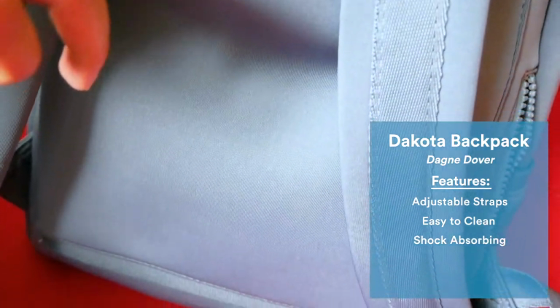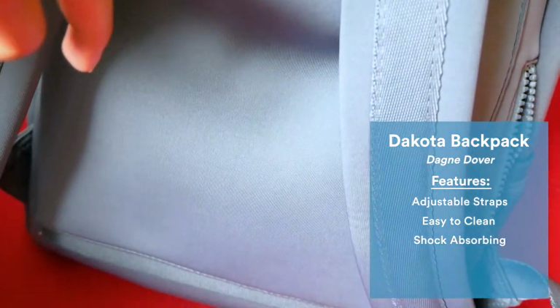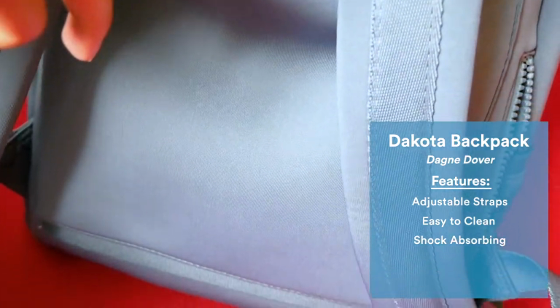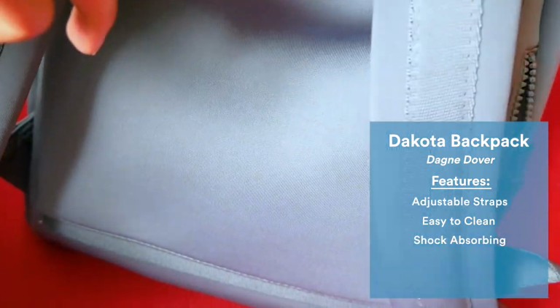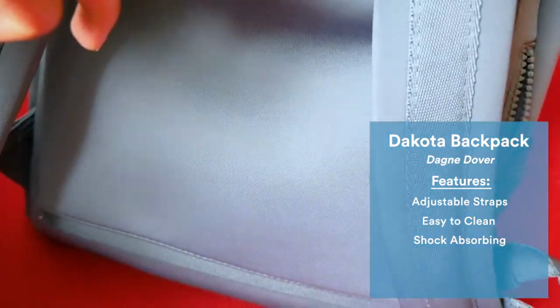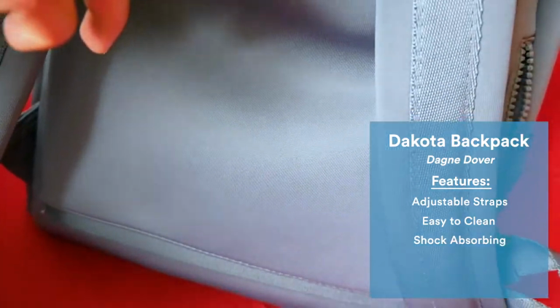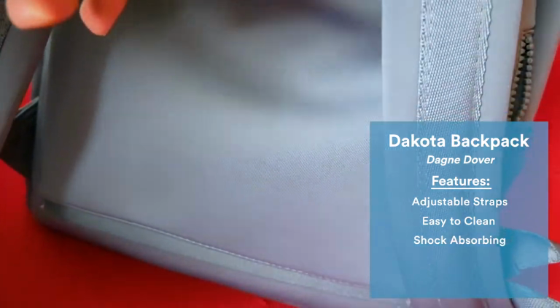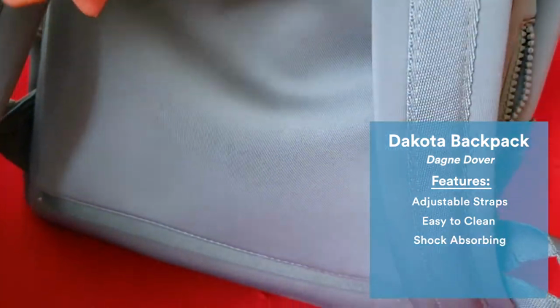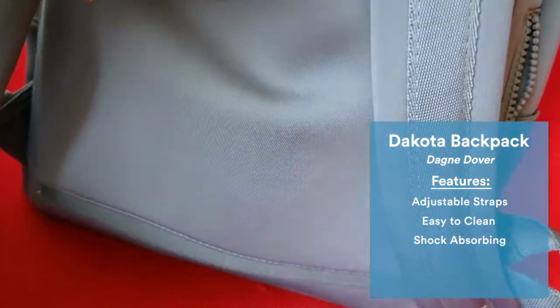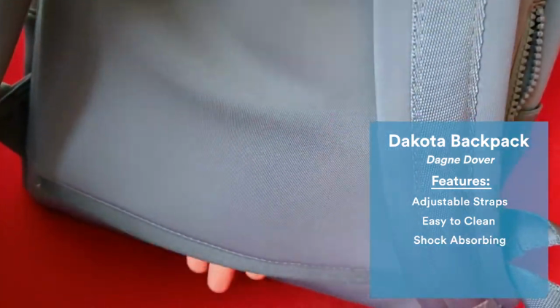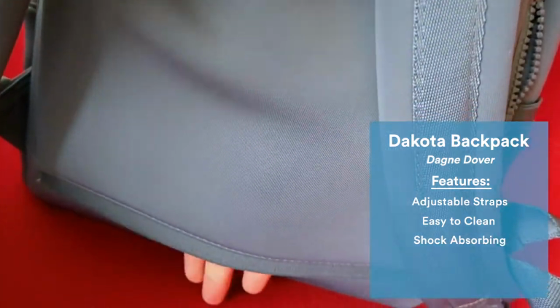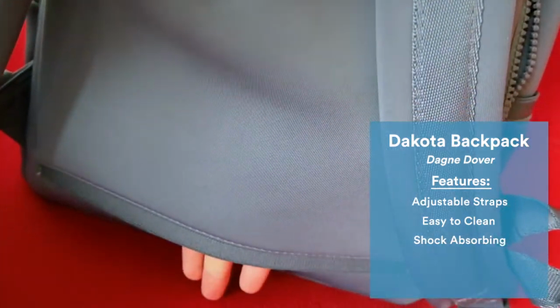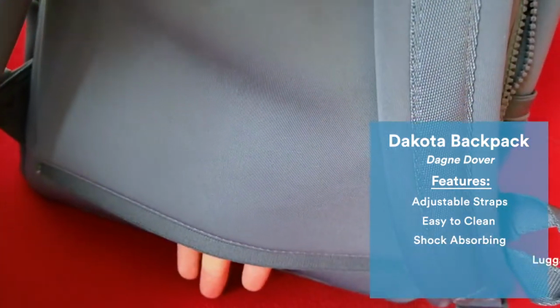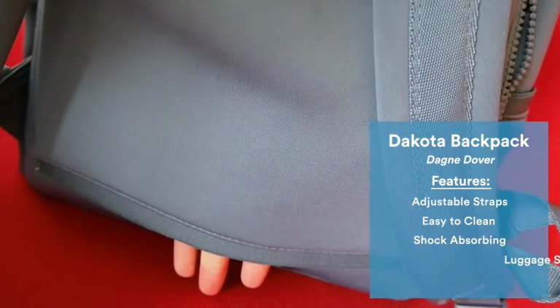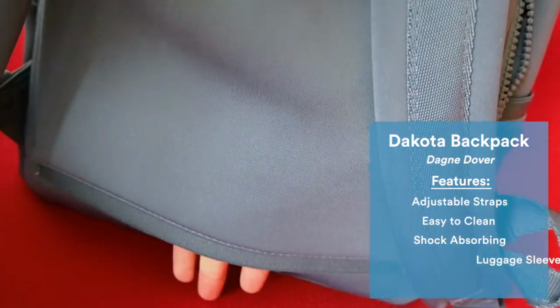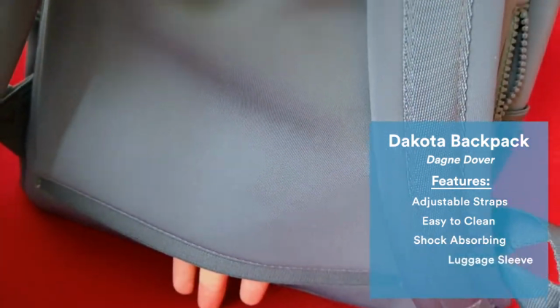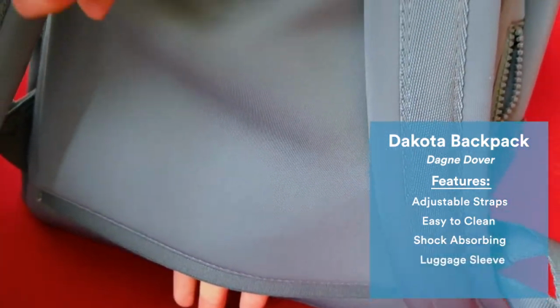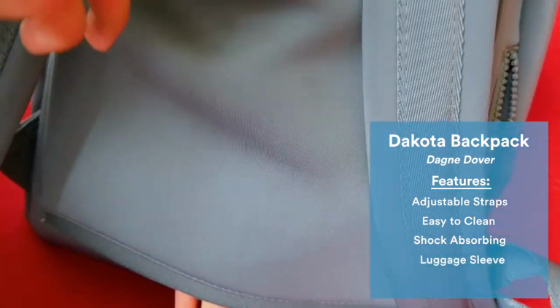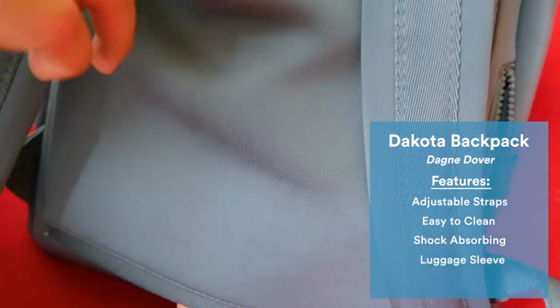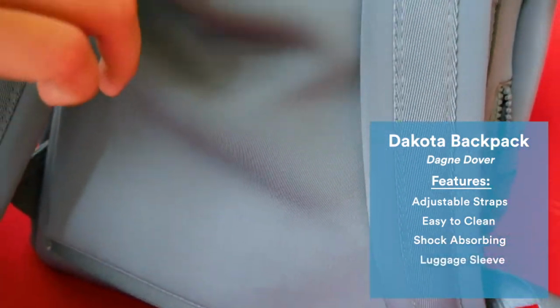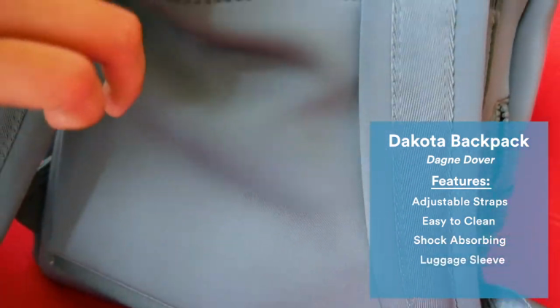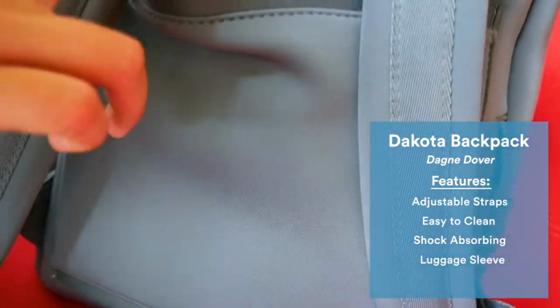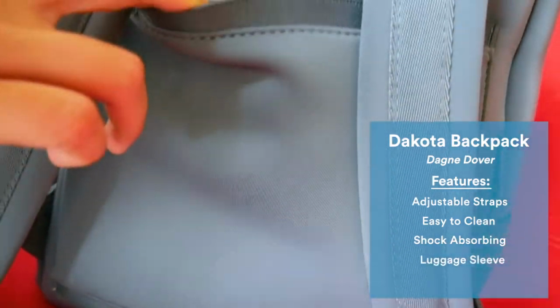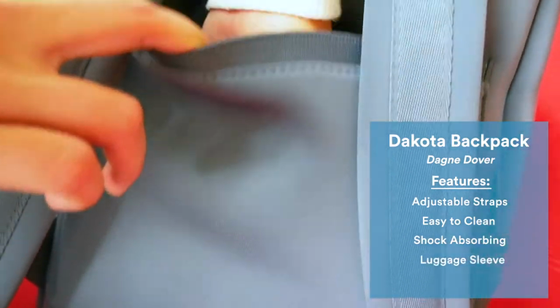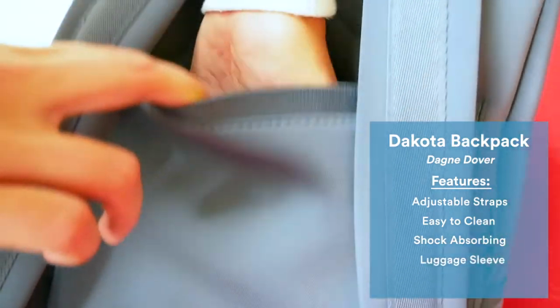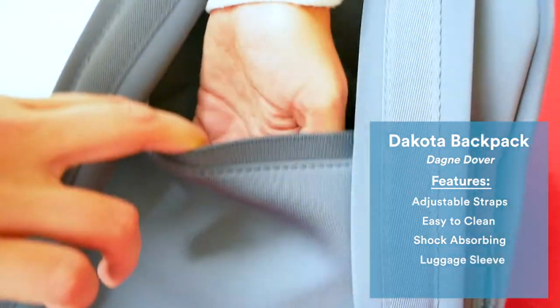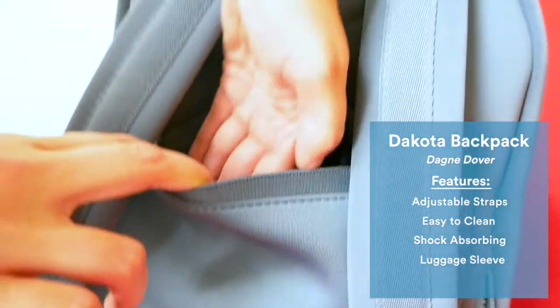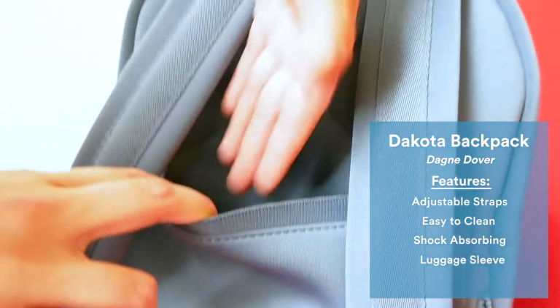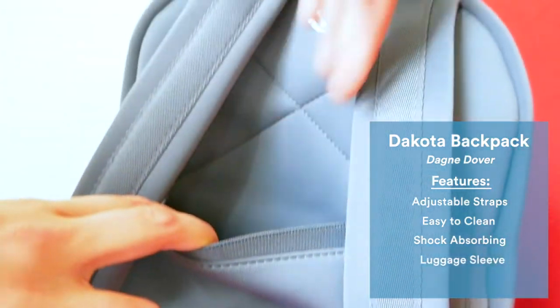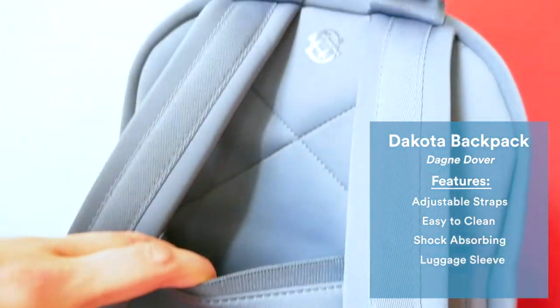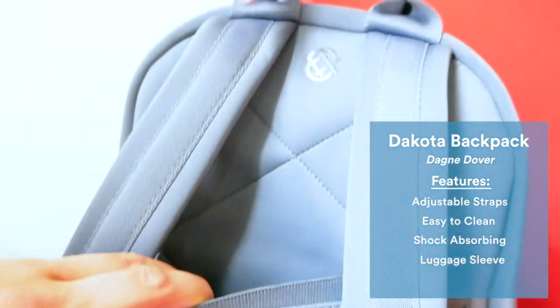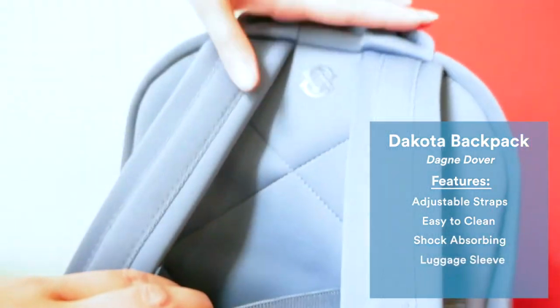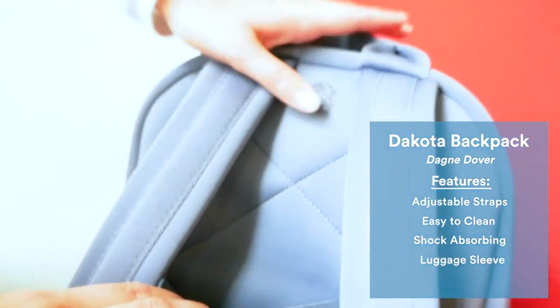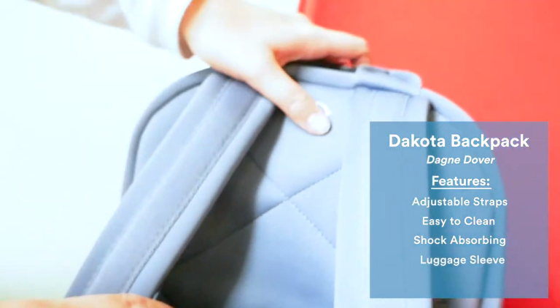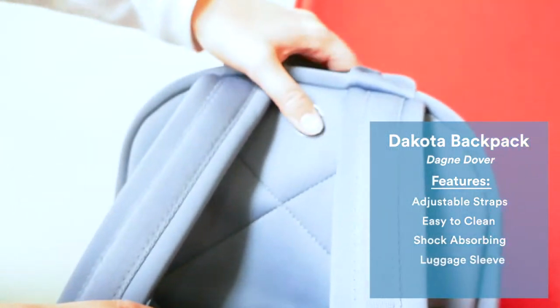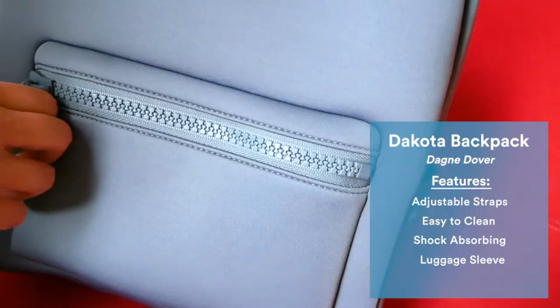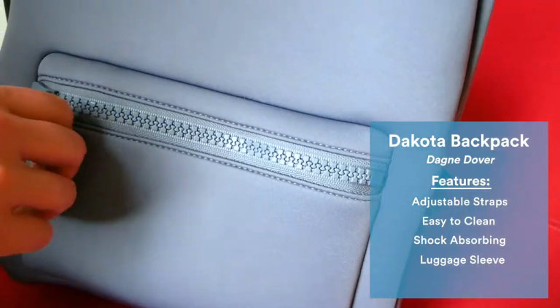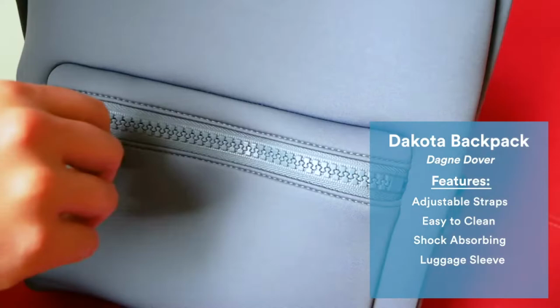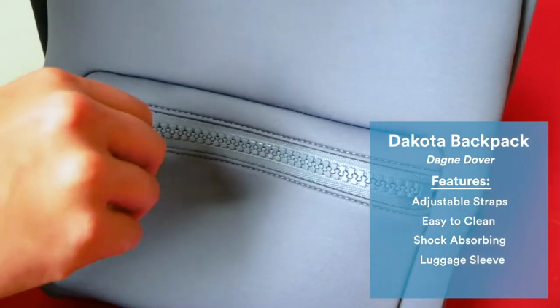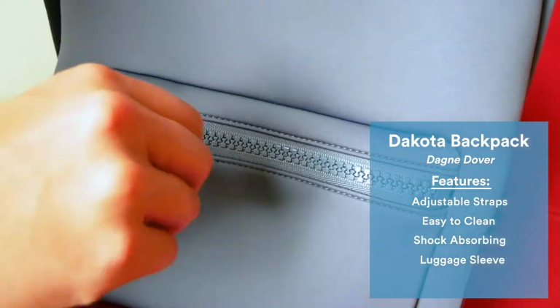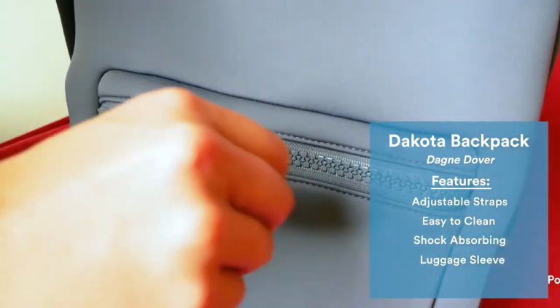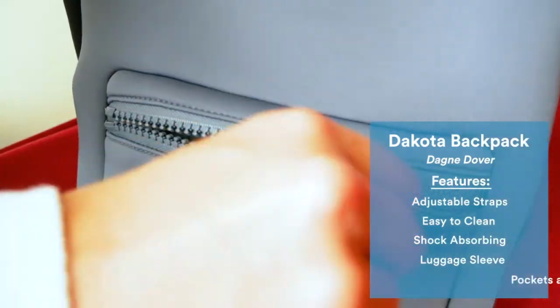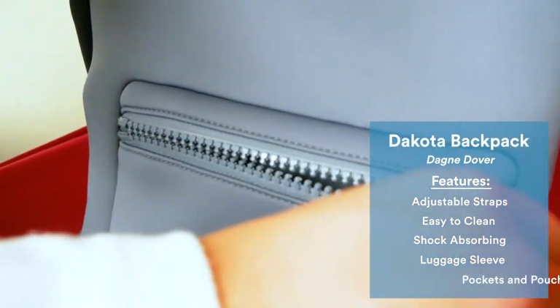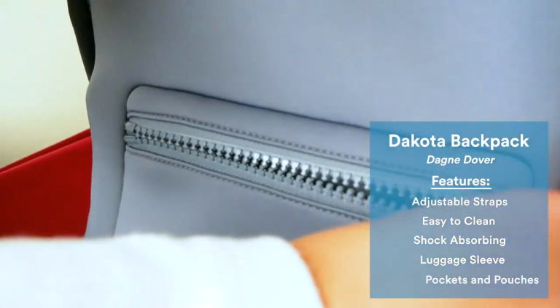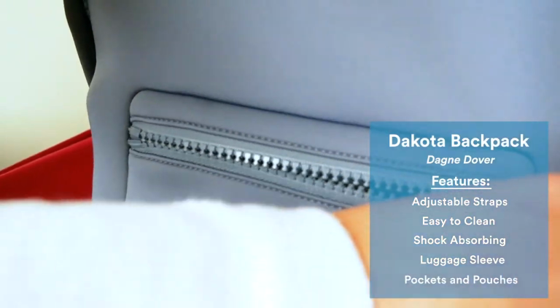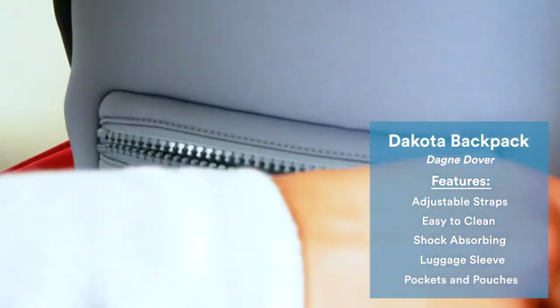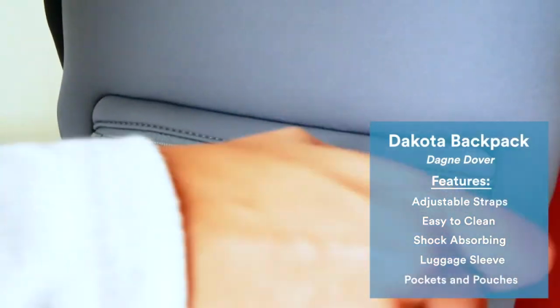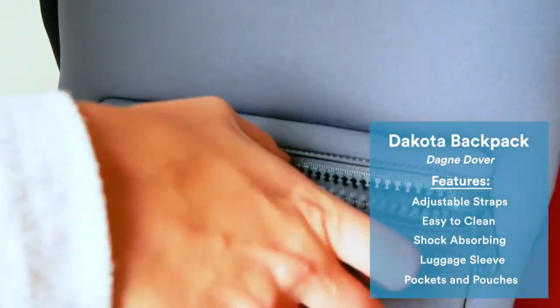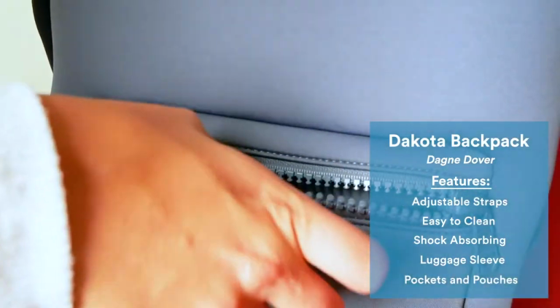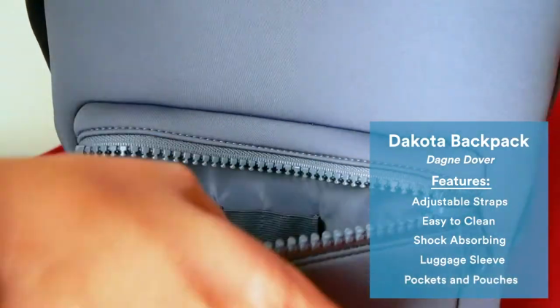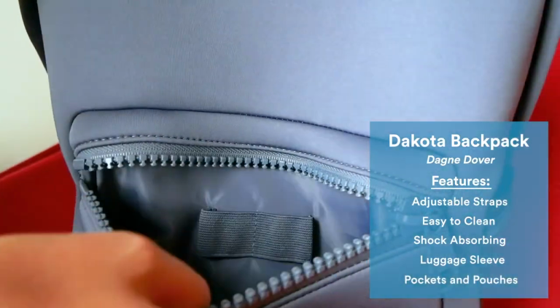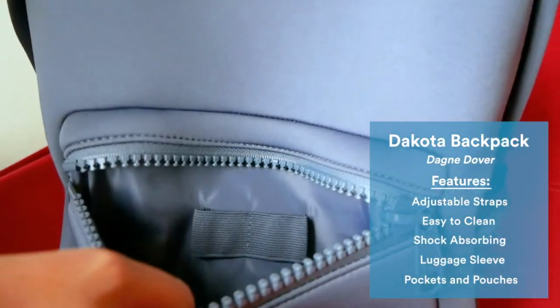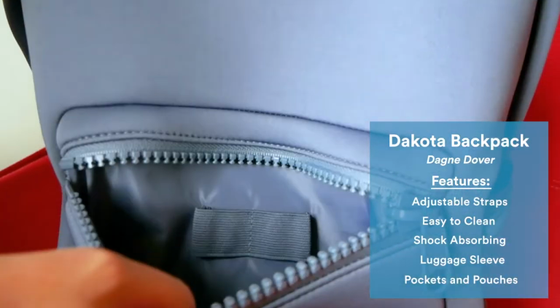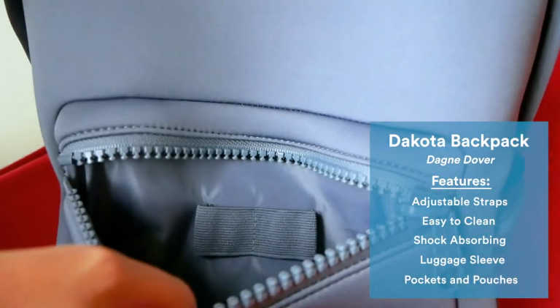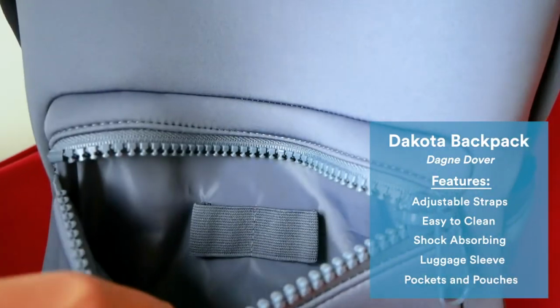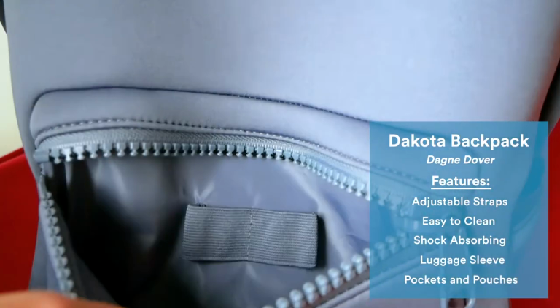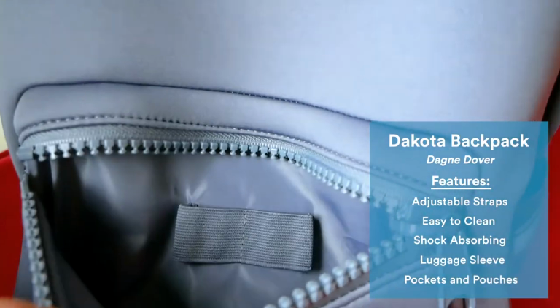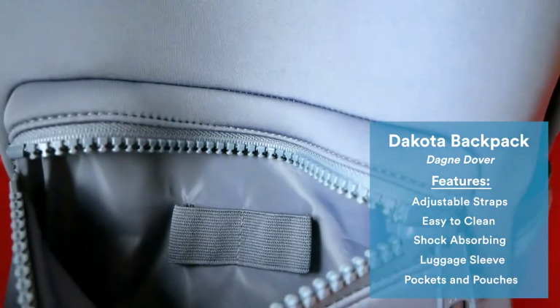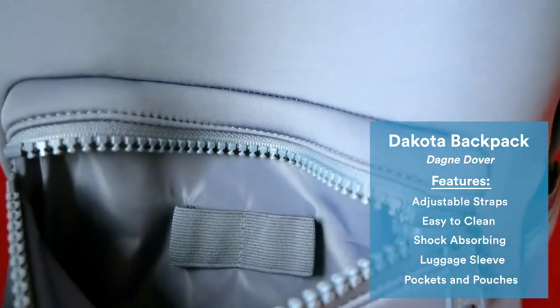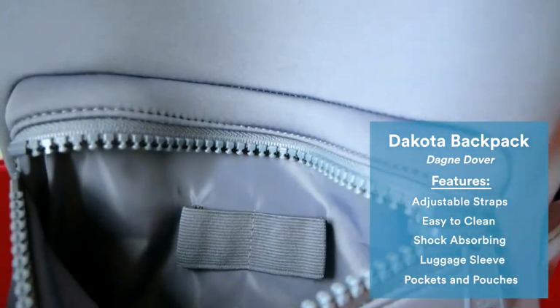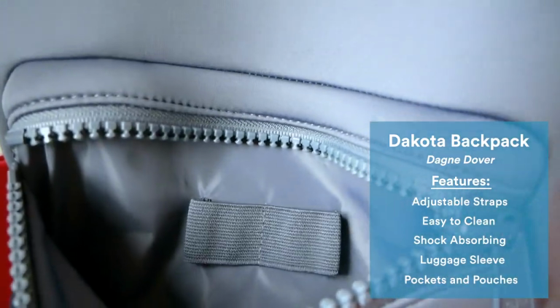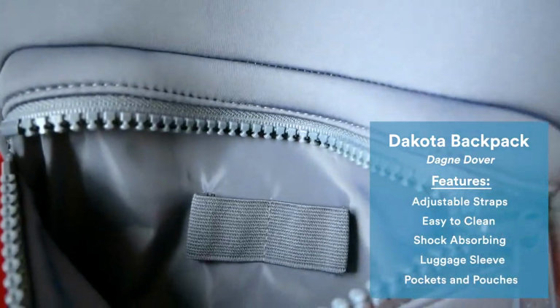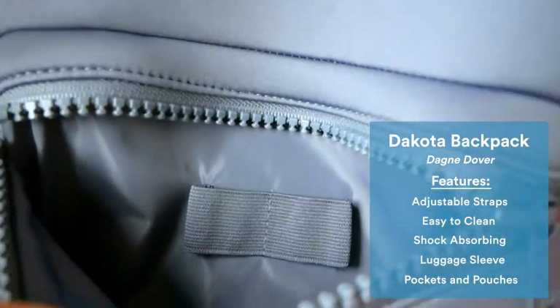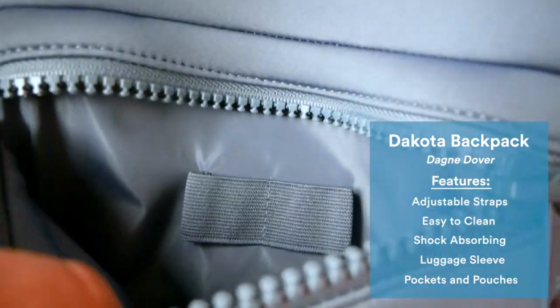How cool is that? Other outstanding features of this bag are the pass-through luggage sleeve, easy access pockets, and included pouches.